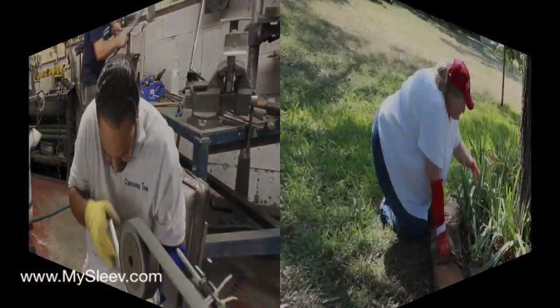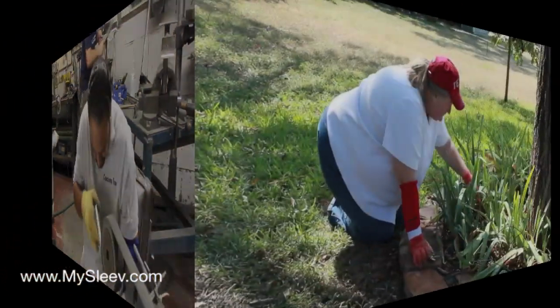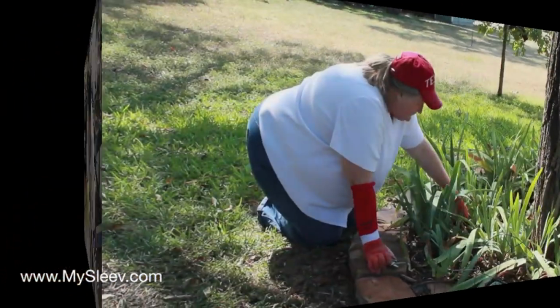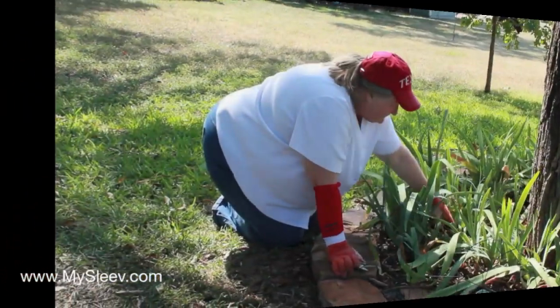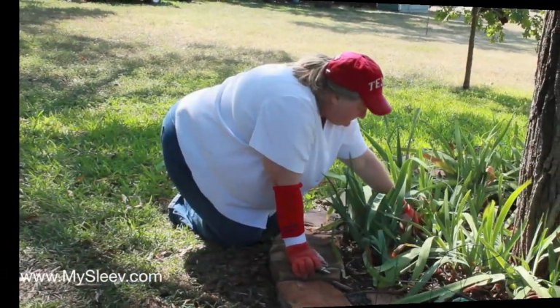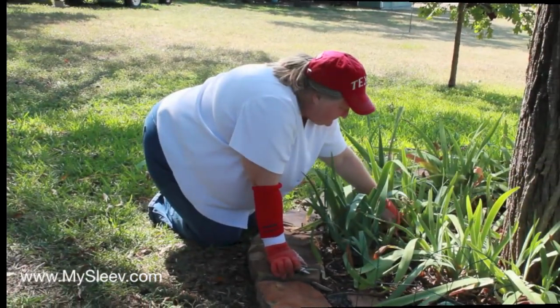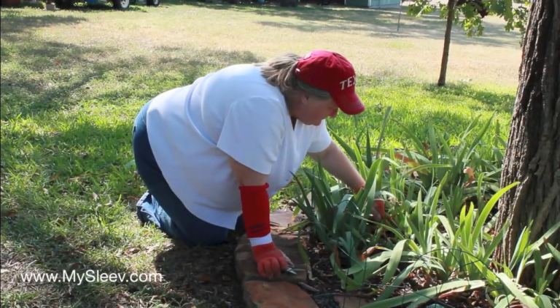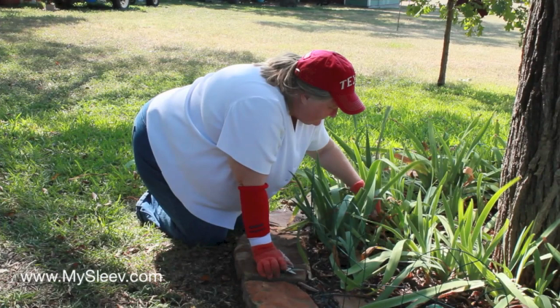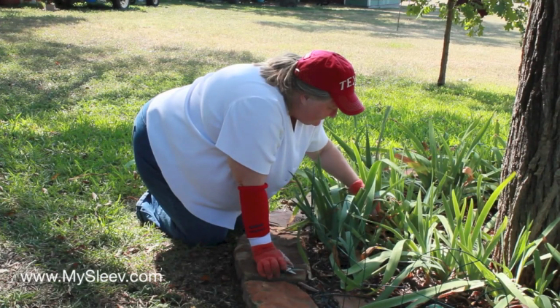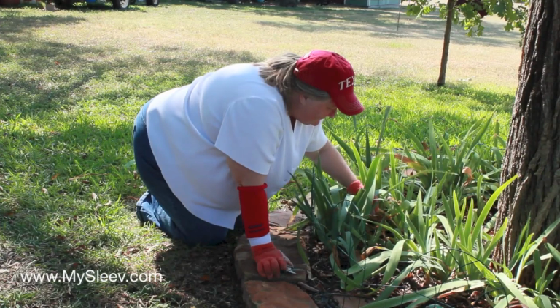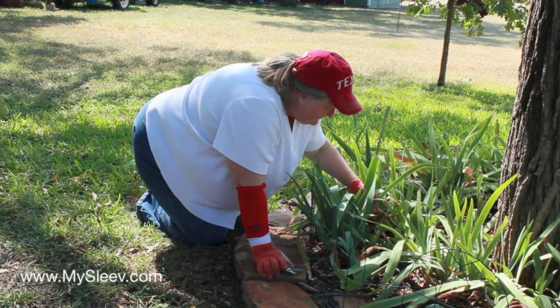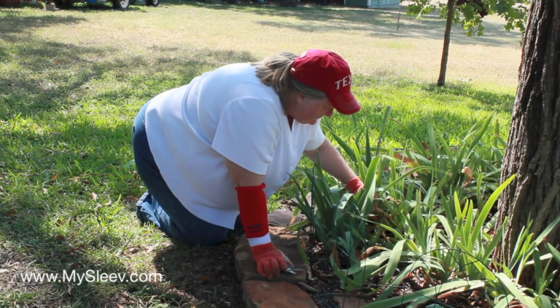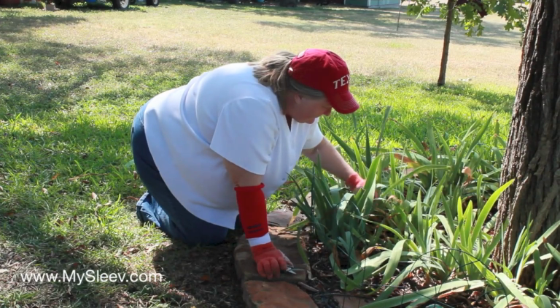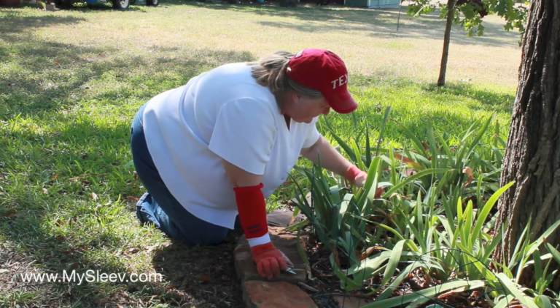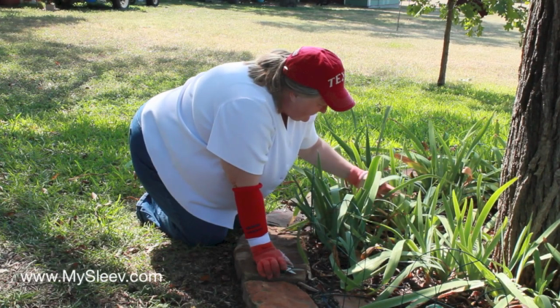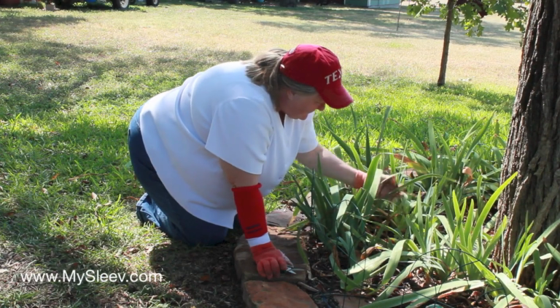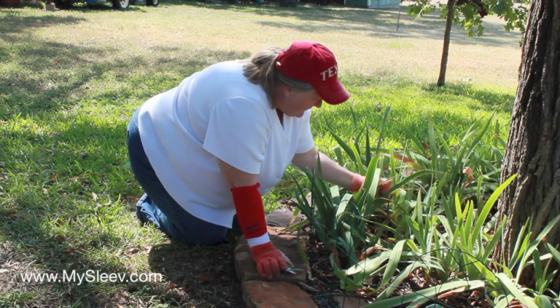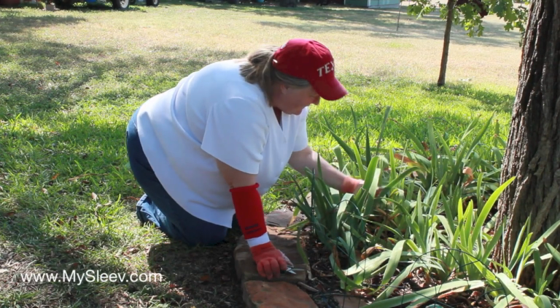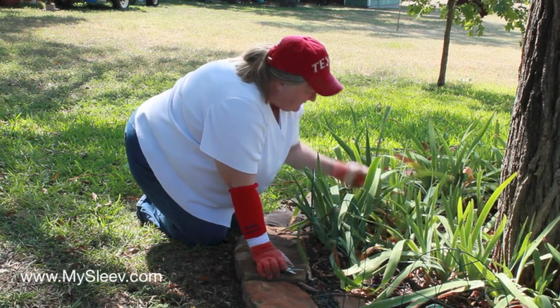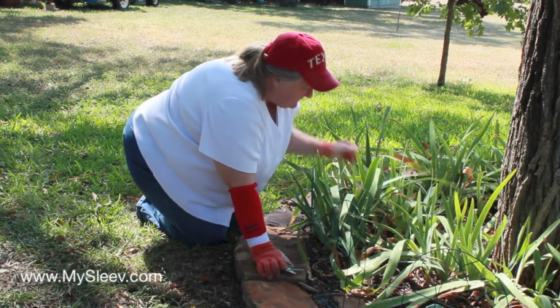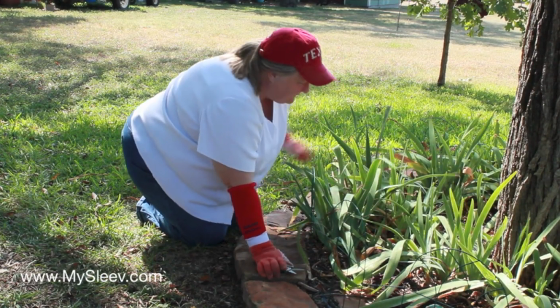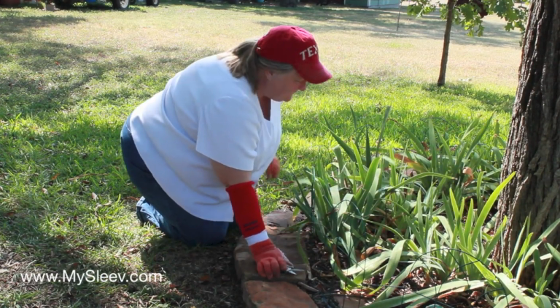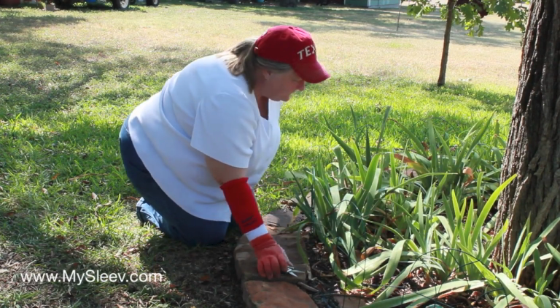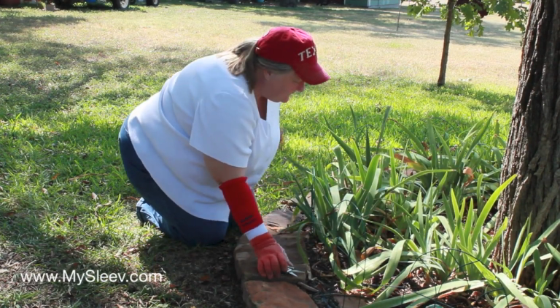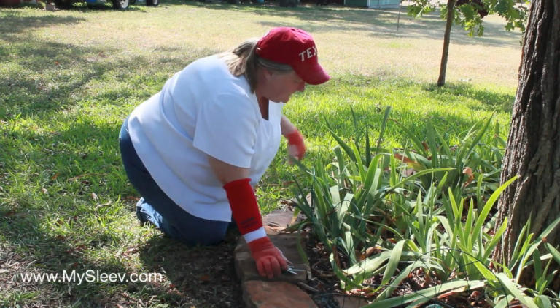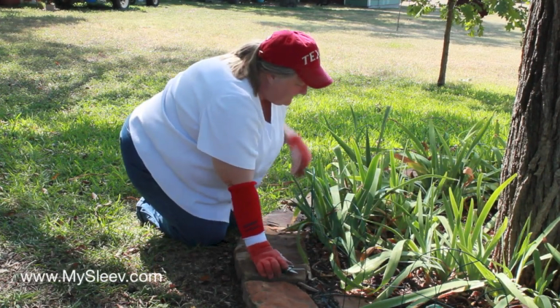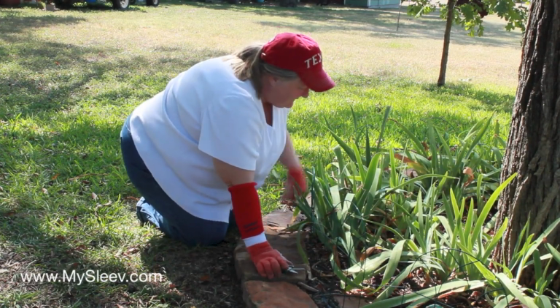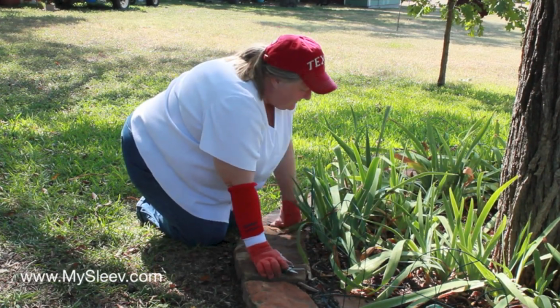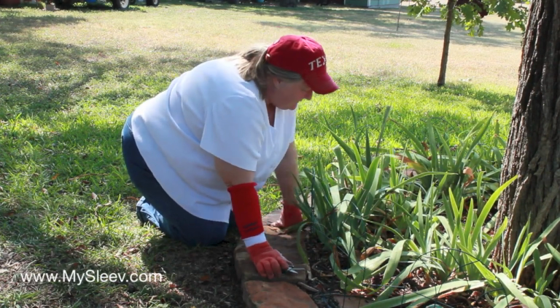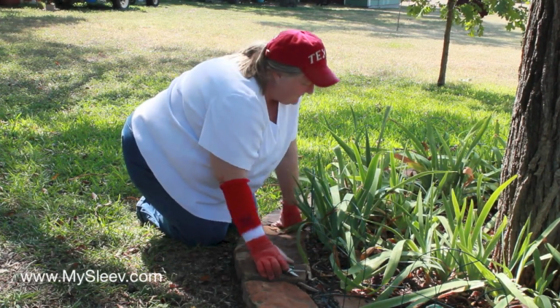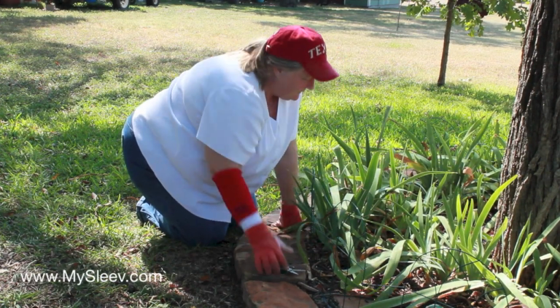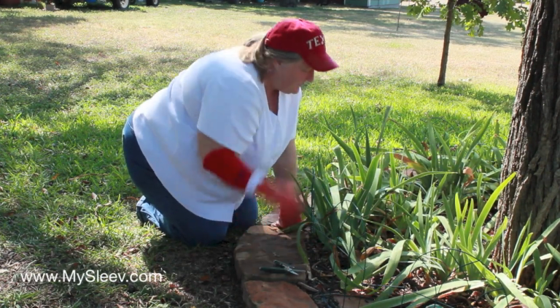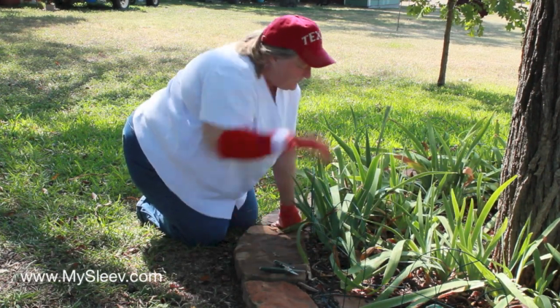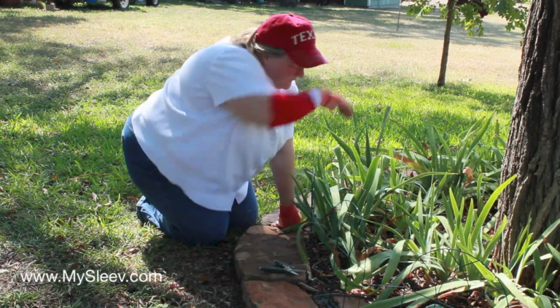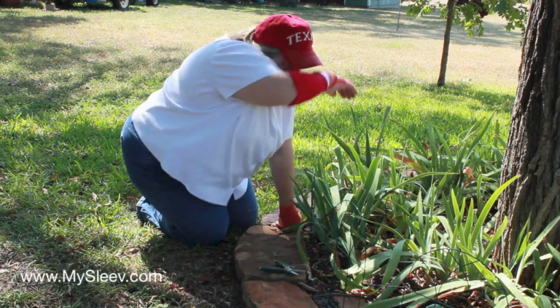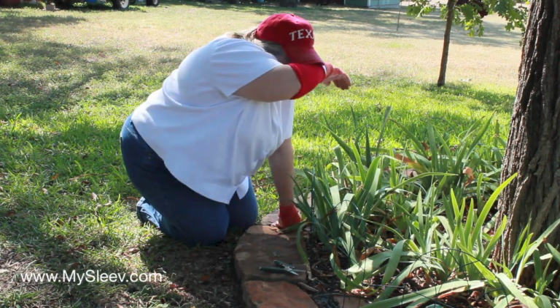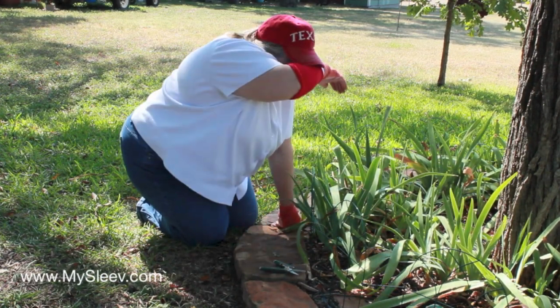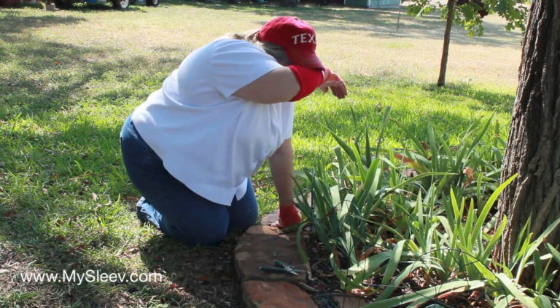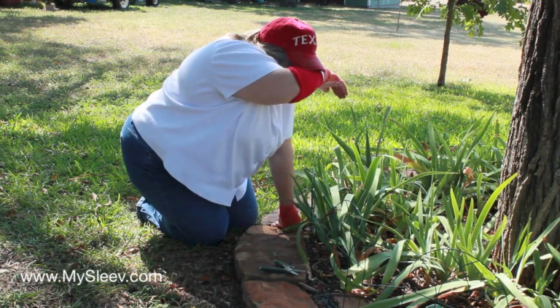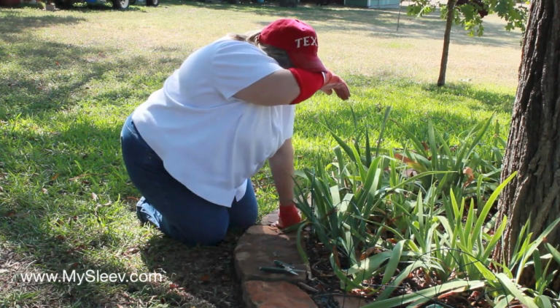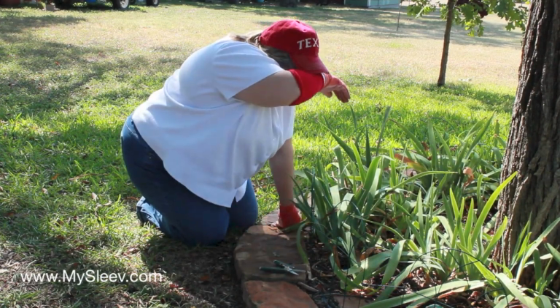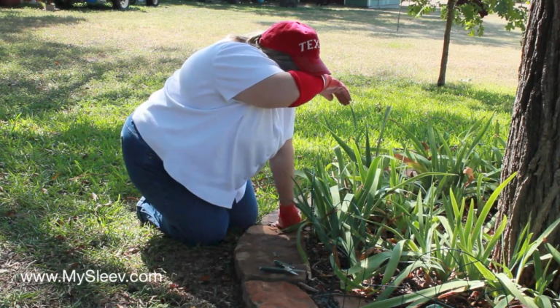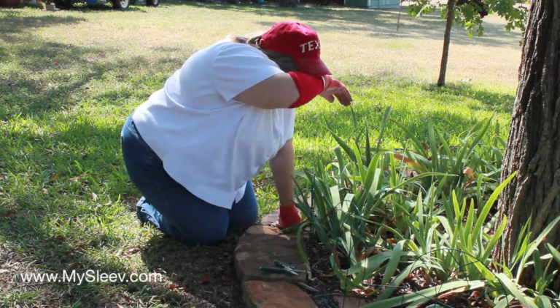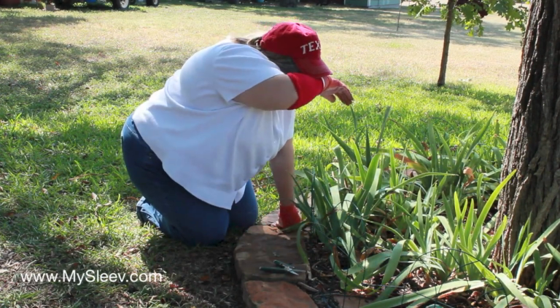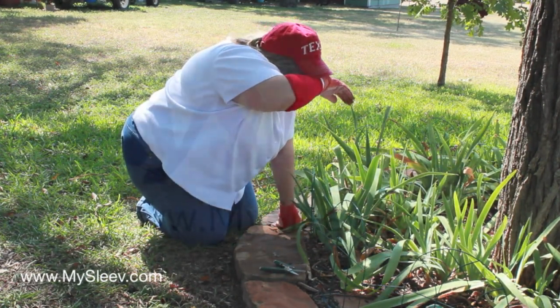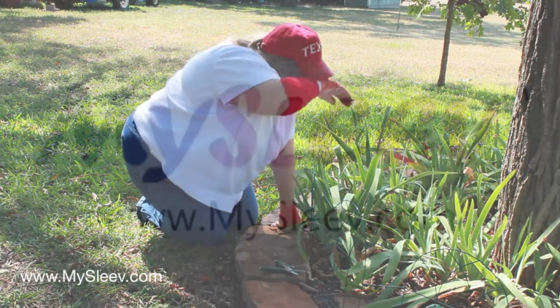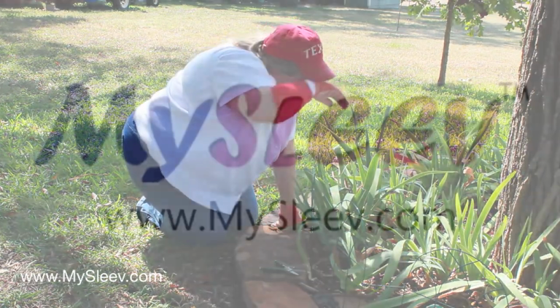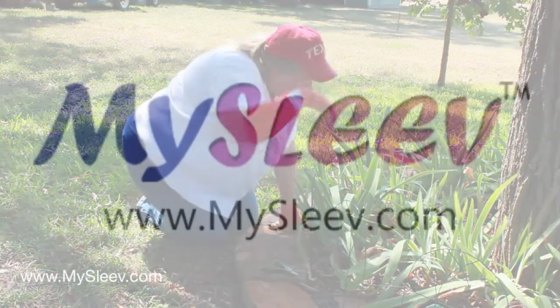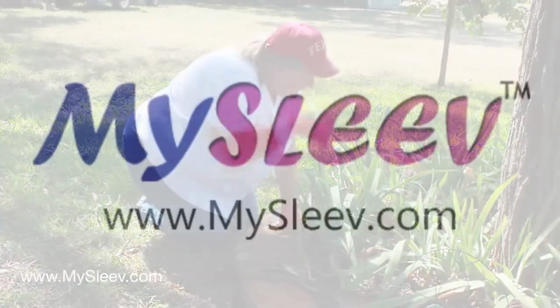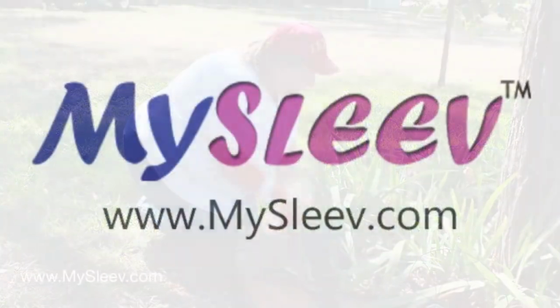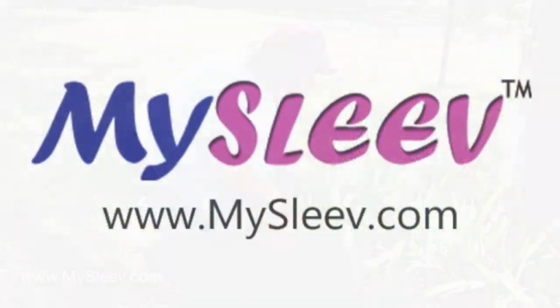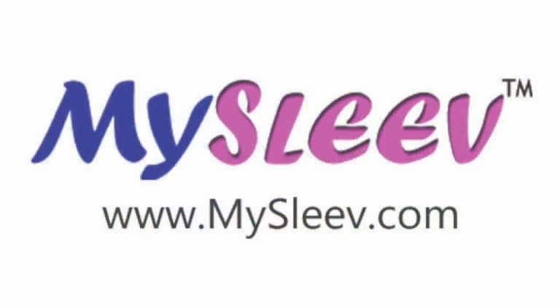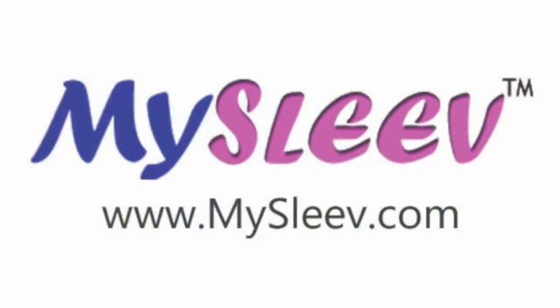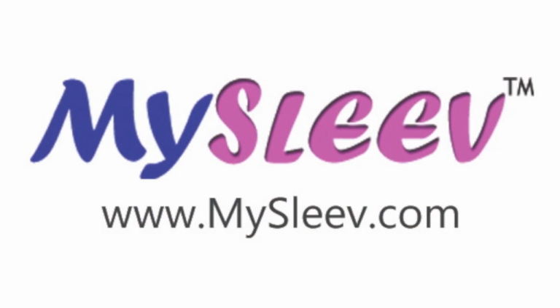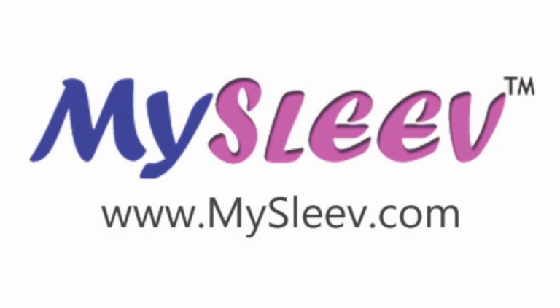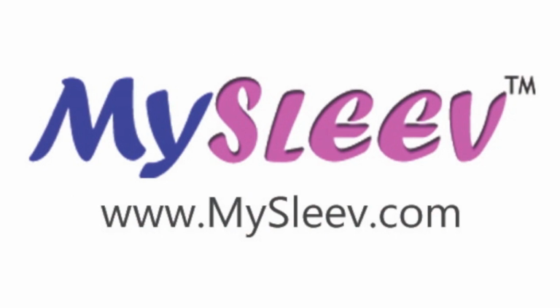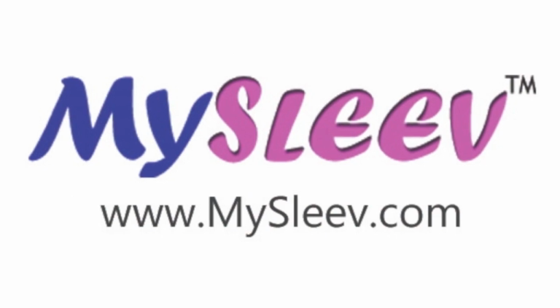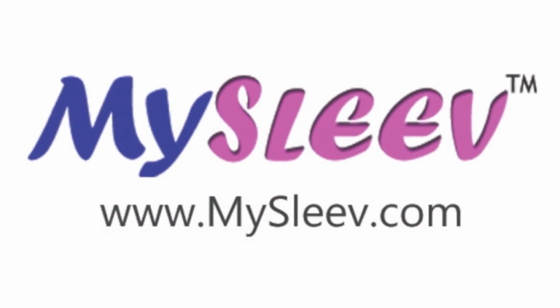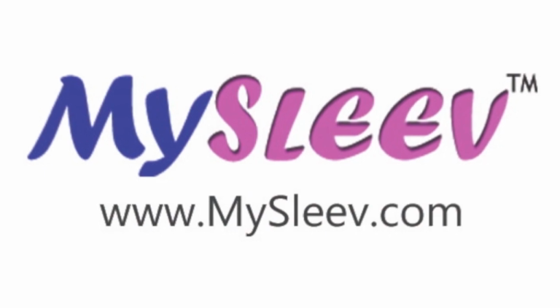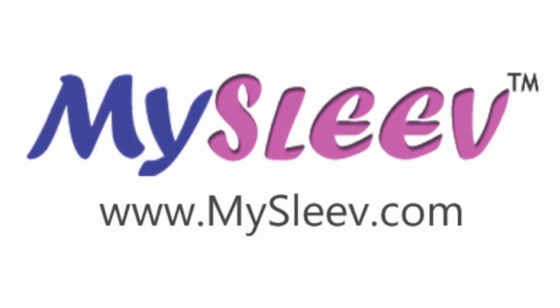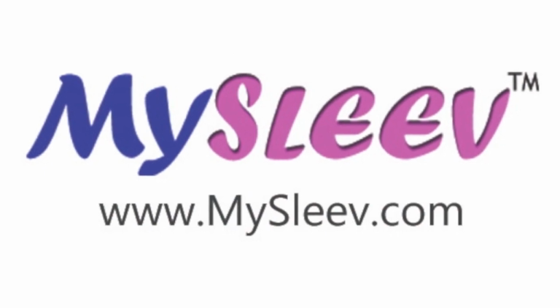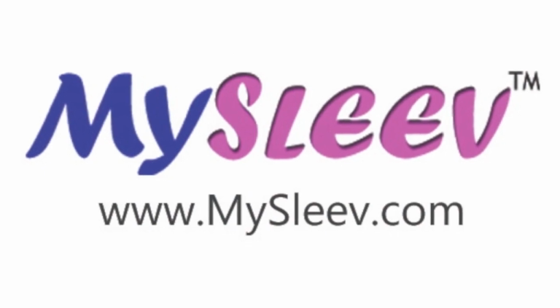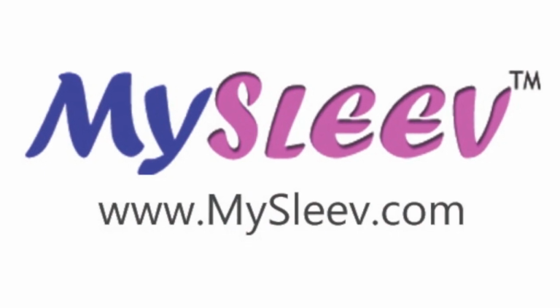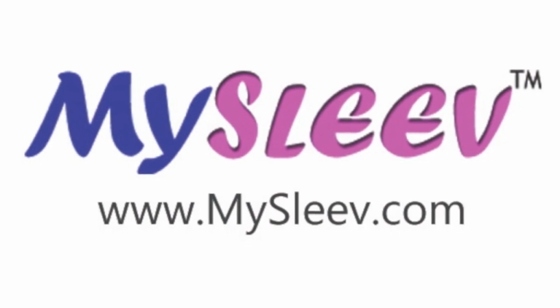MySleeve is comfortable and absorbent. Don't wipe it on your sleeve — wipe it on MySleeve. Order yours today at MySleeve.com.